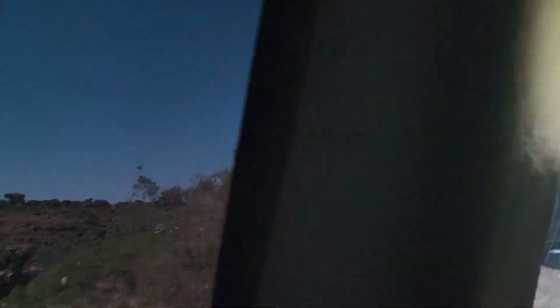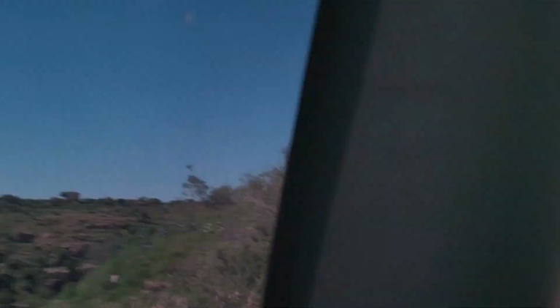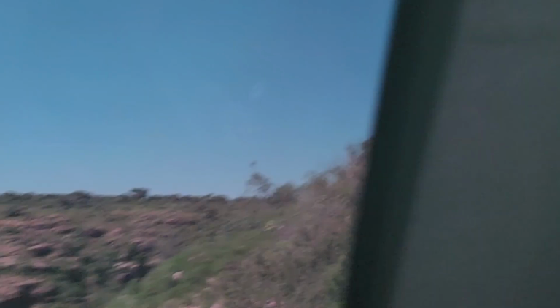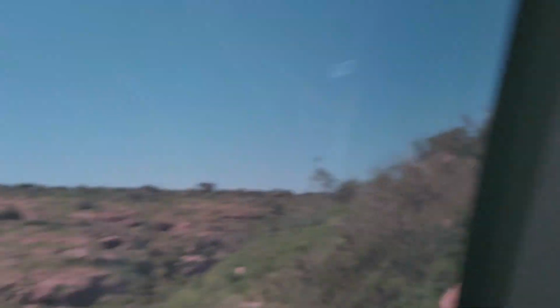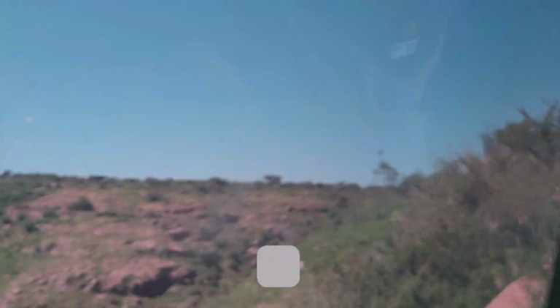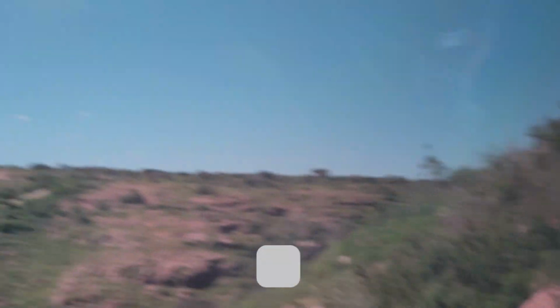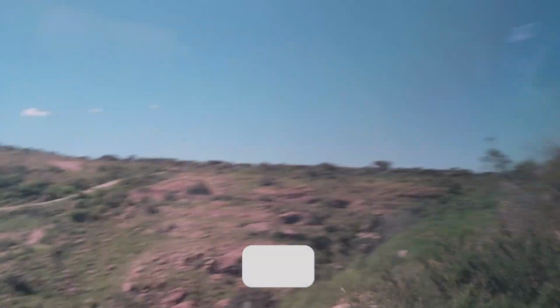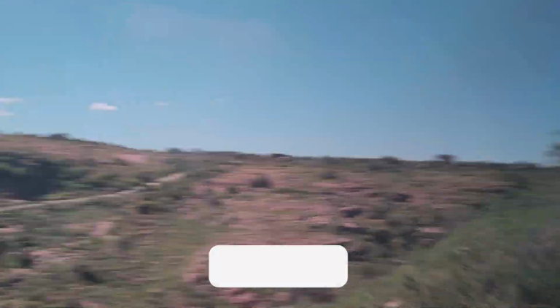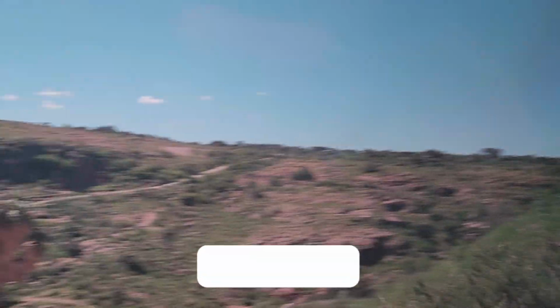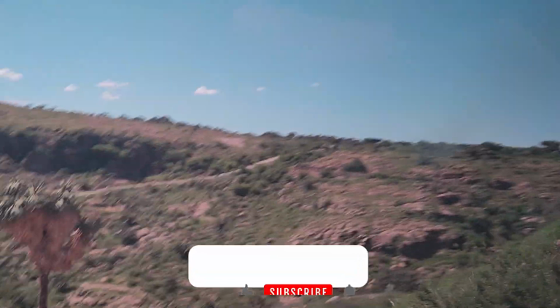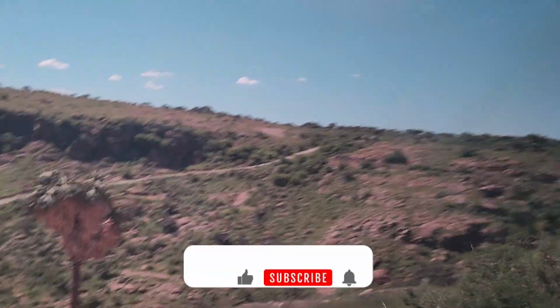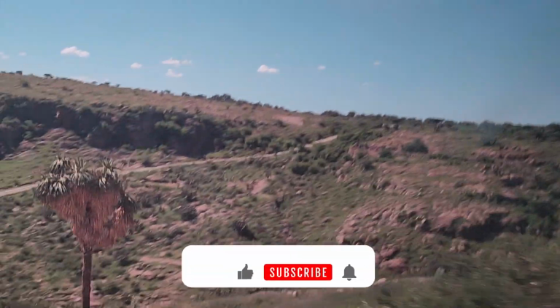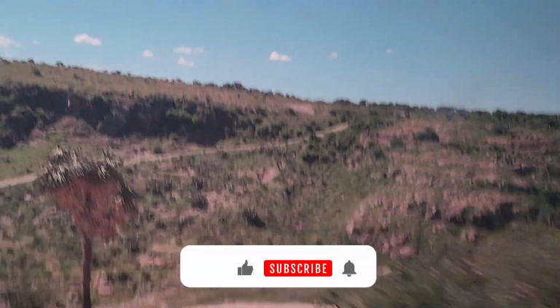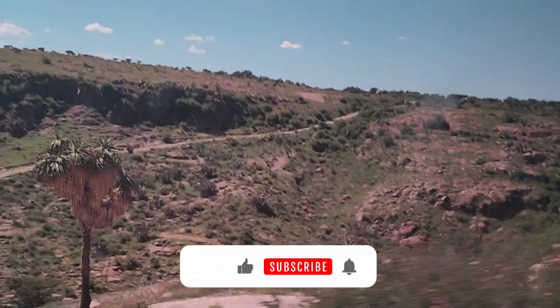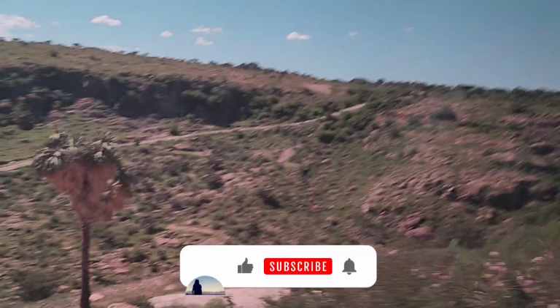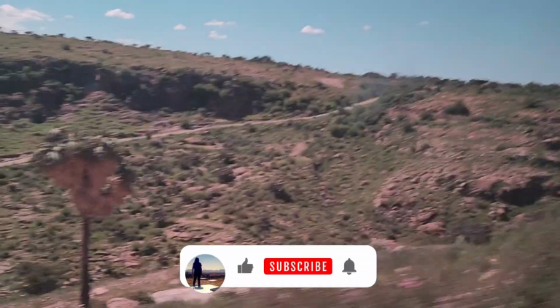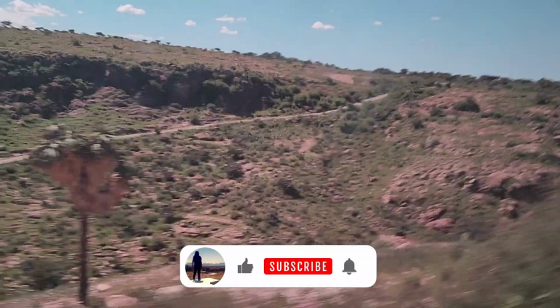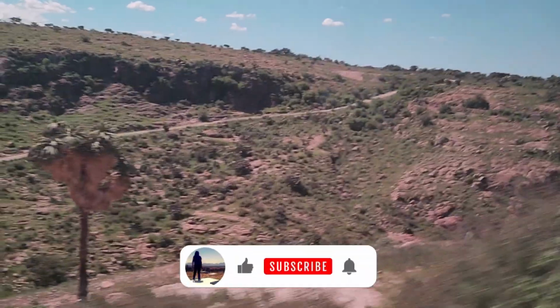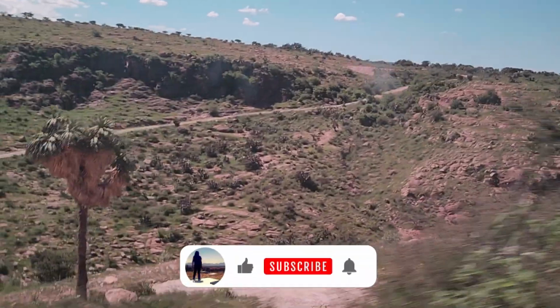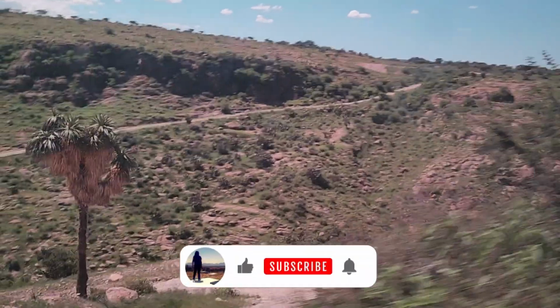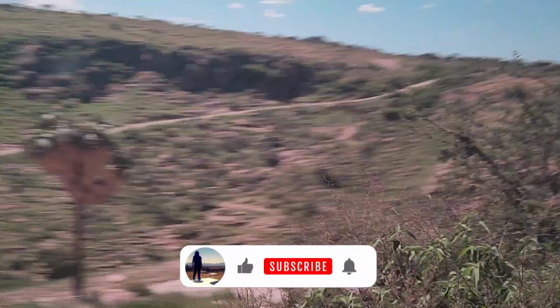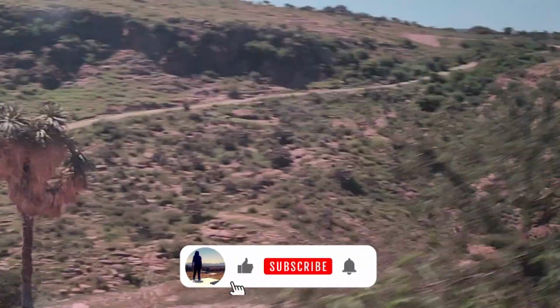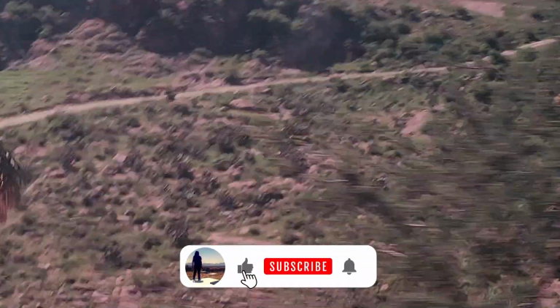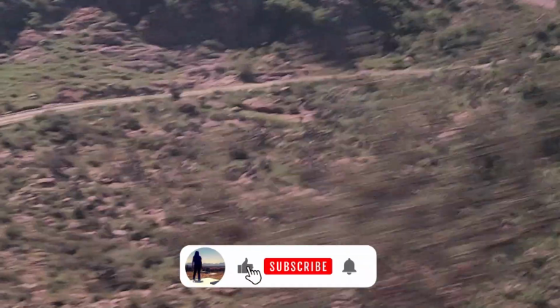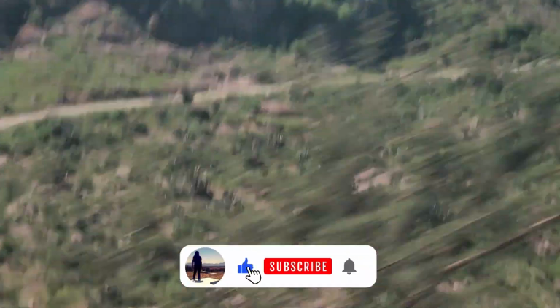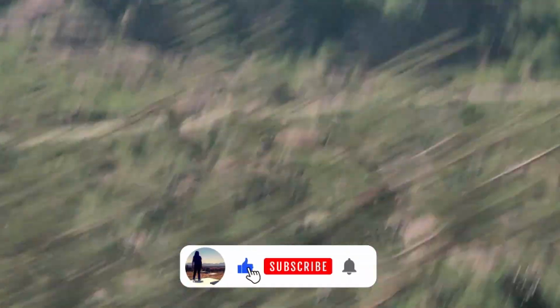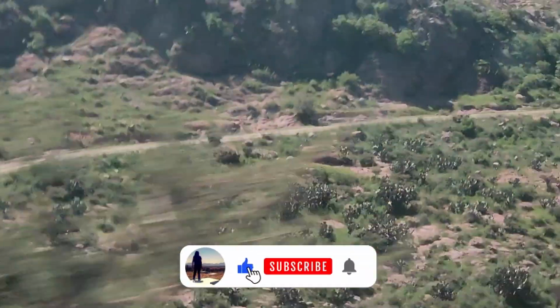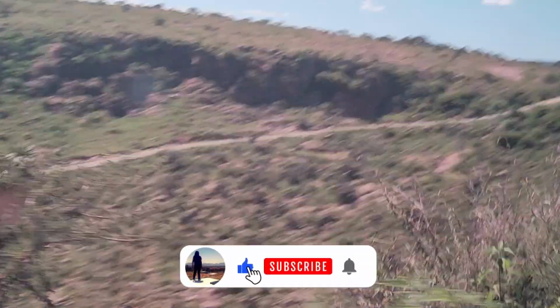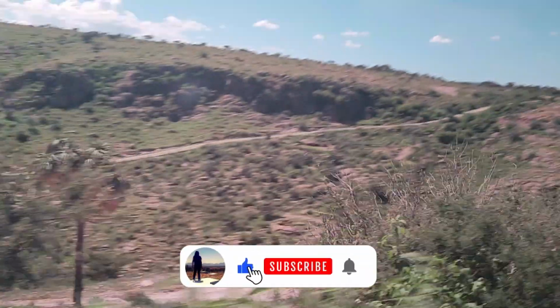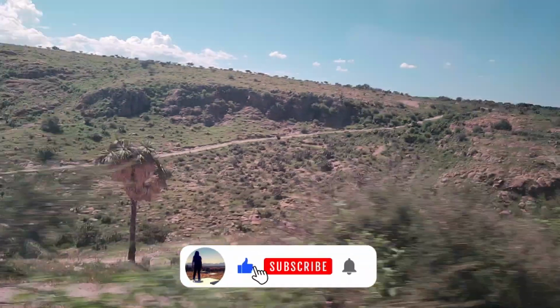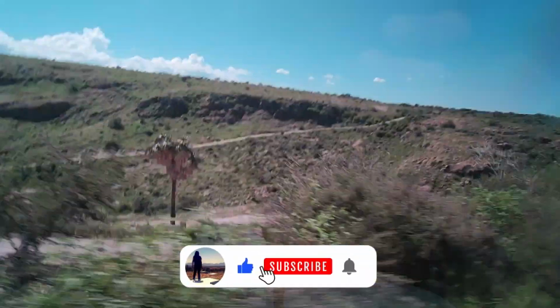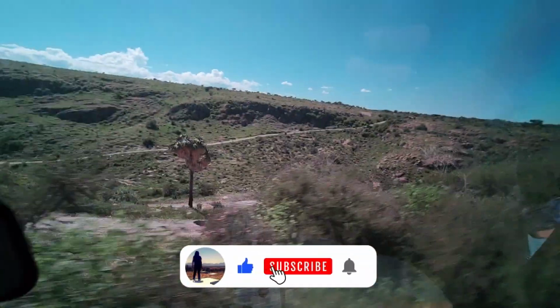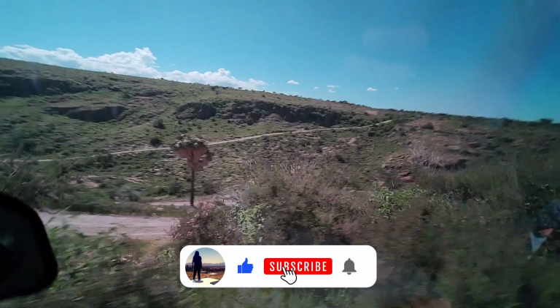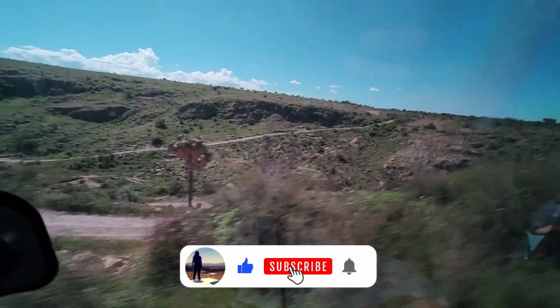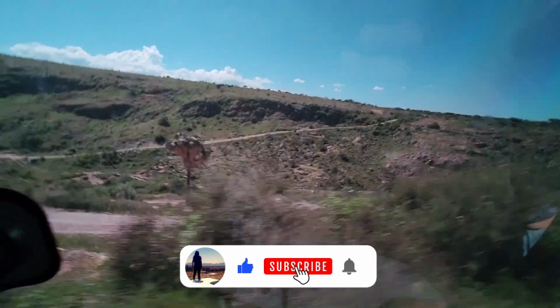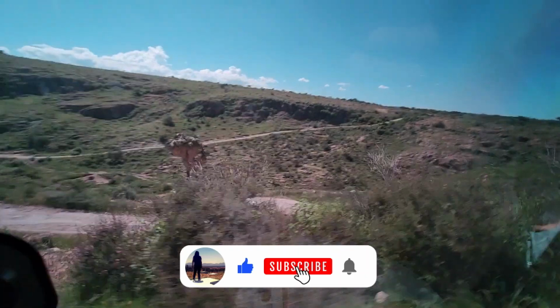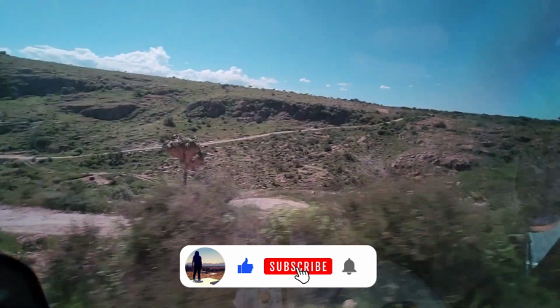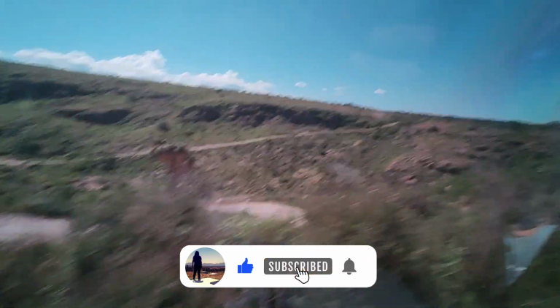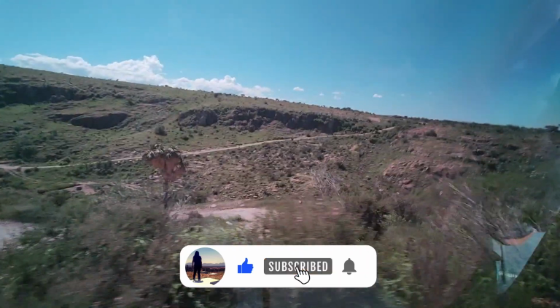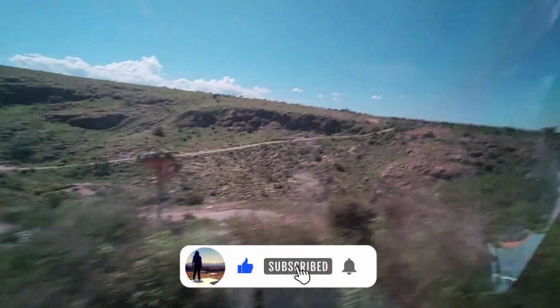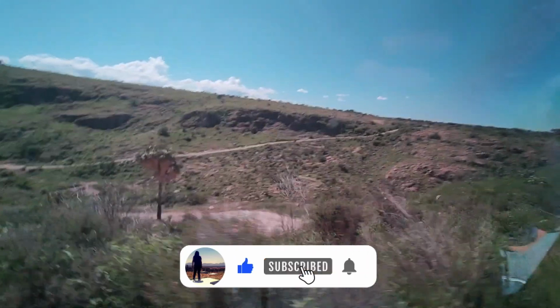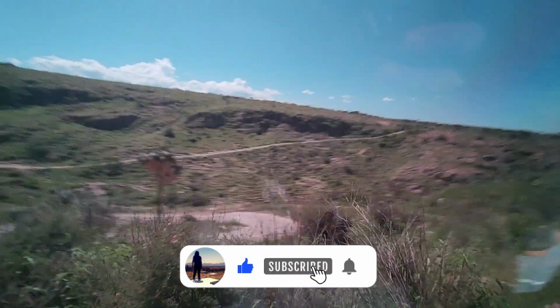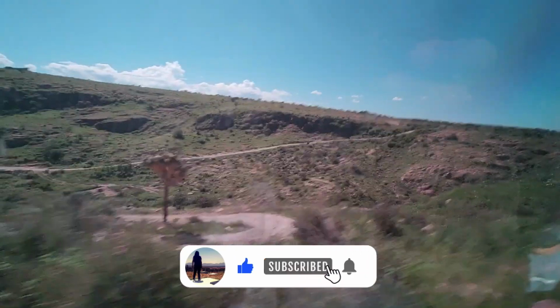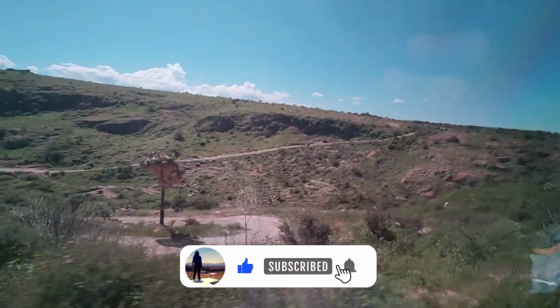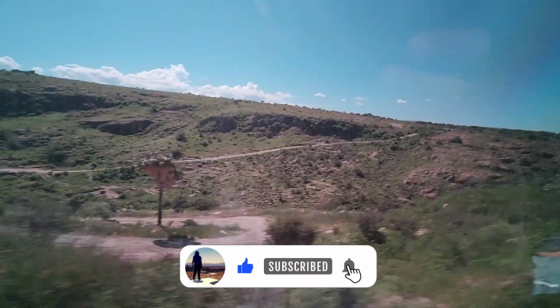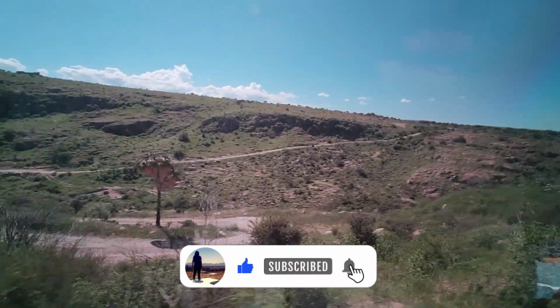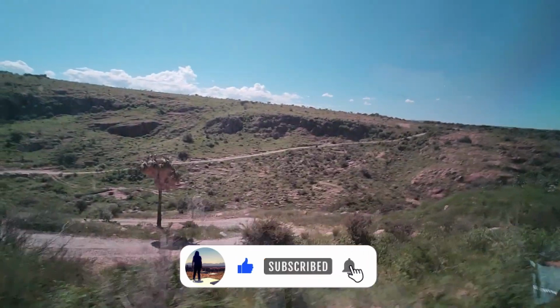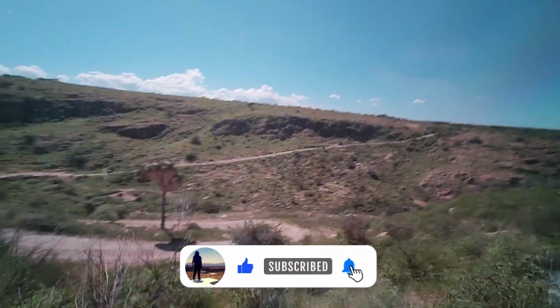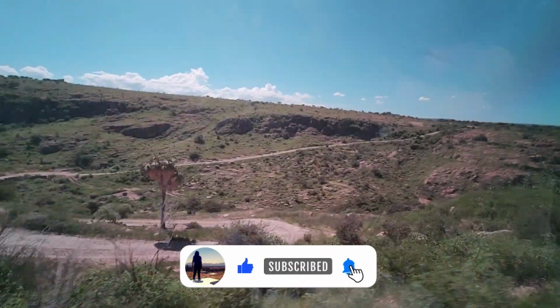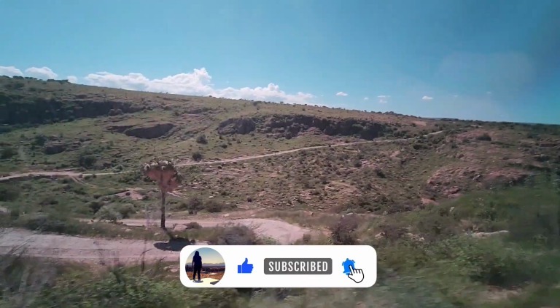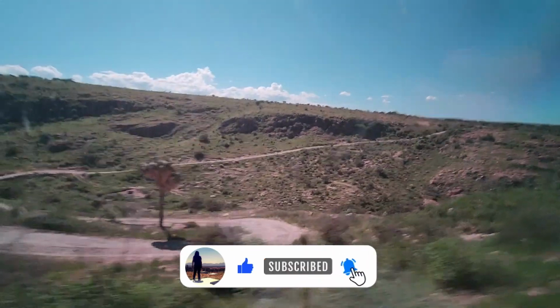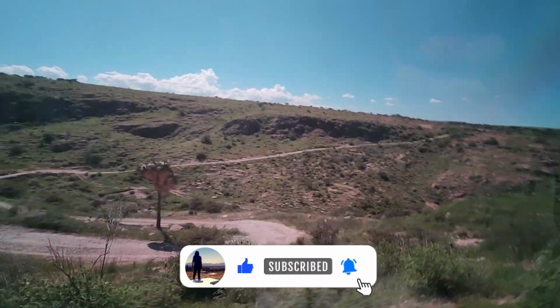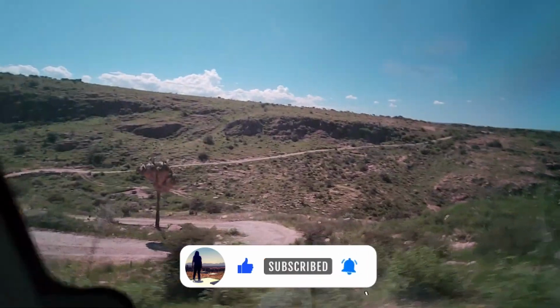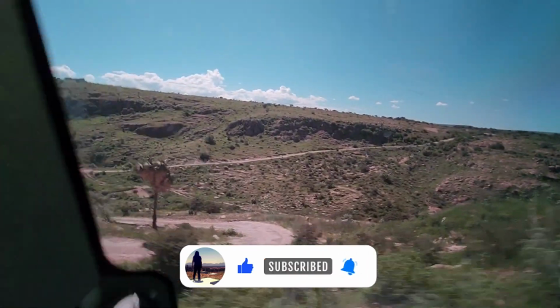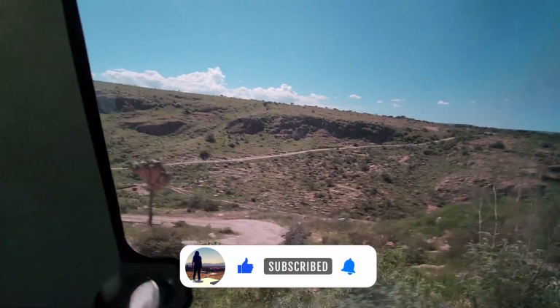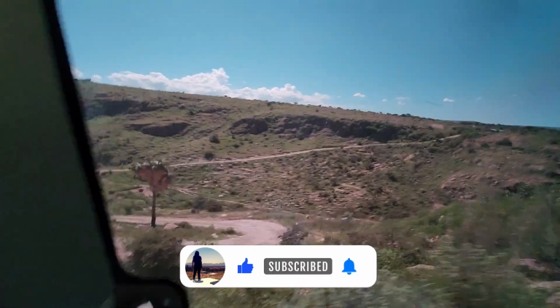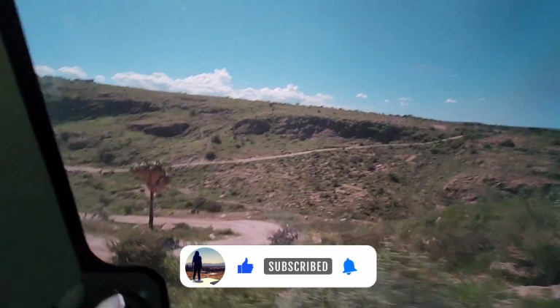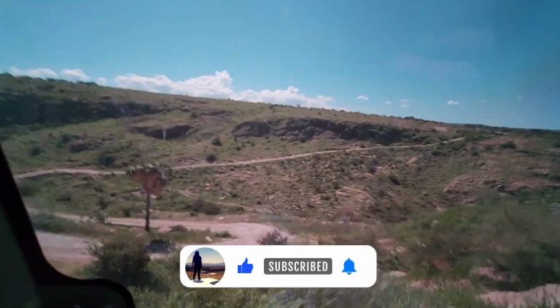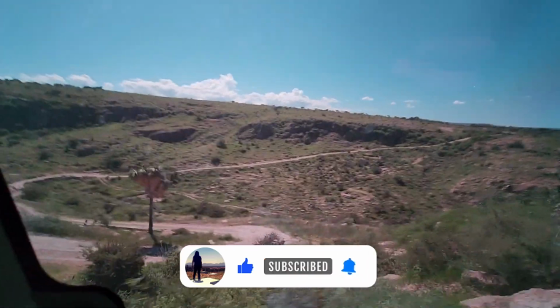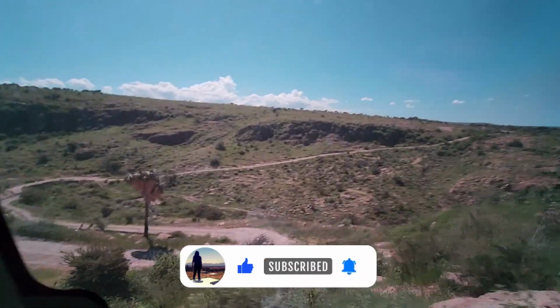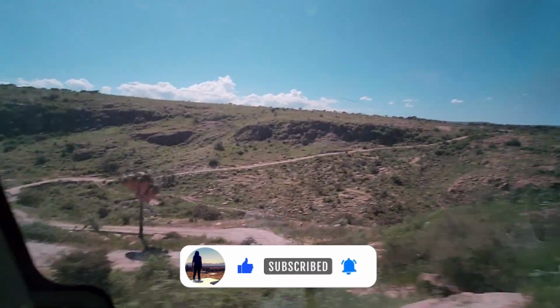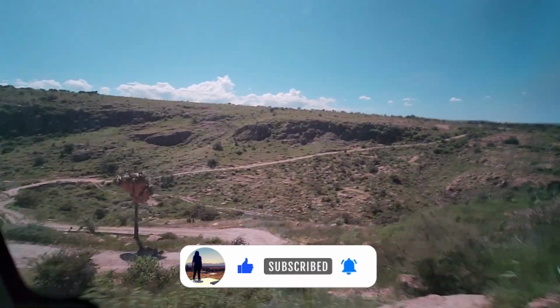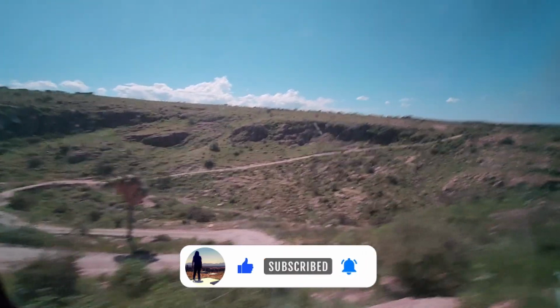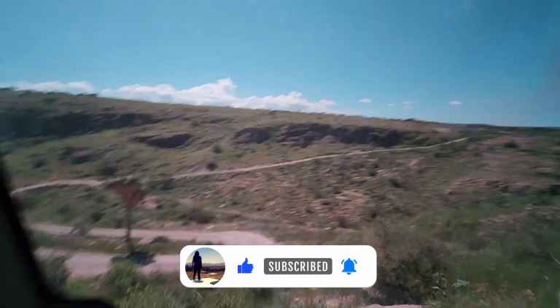If you're enjoying the video so far, please don't forget to subscribe, like this video, comment something down below, and hit the notification bell for more.